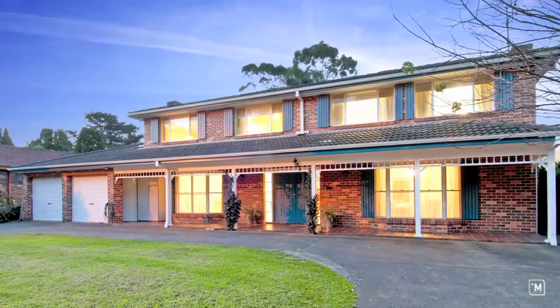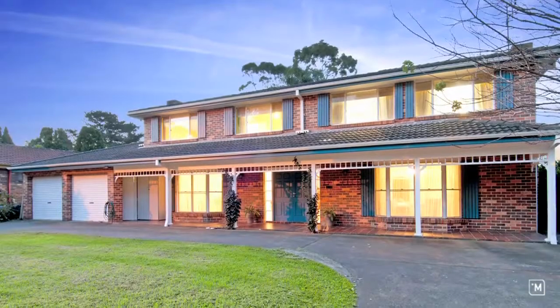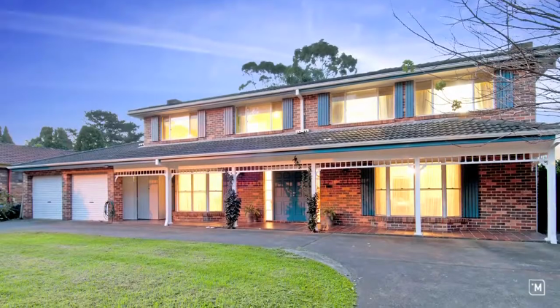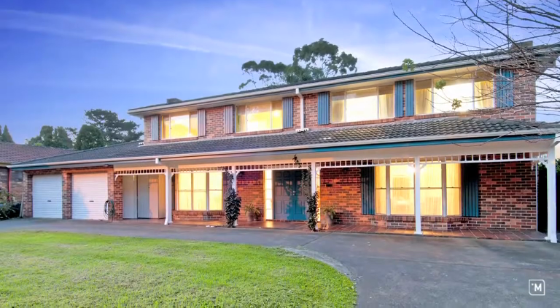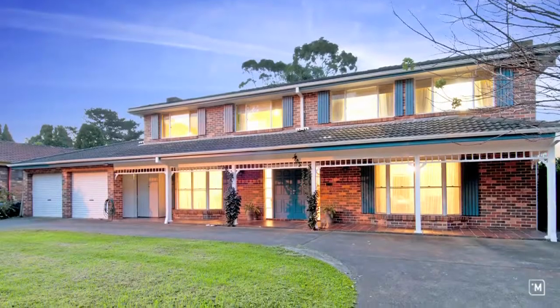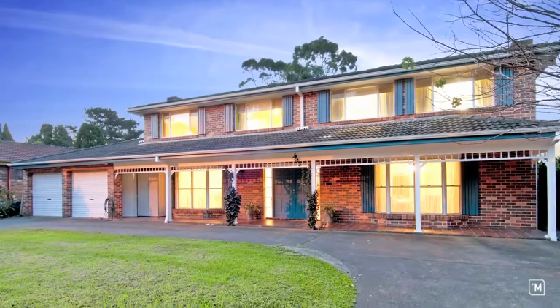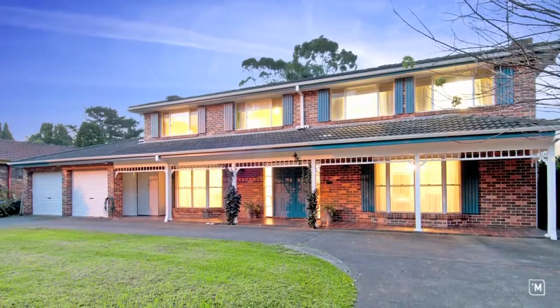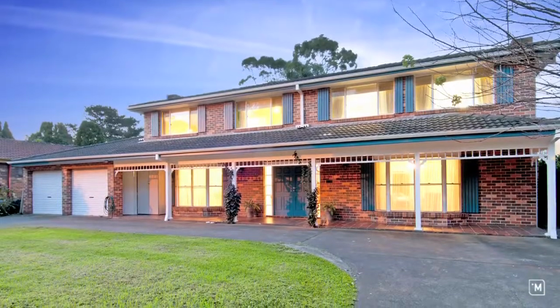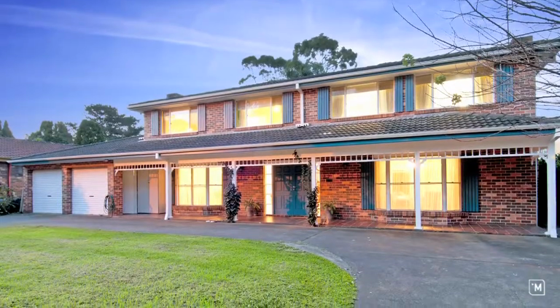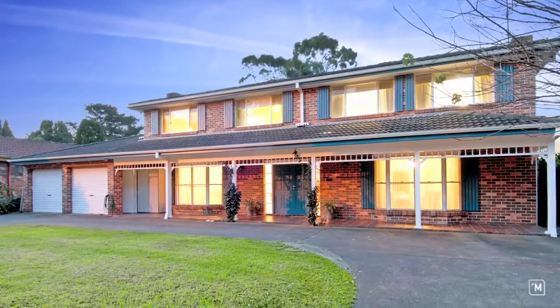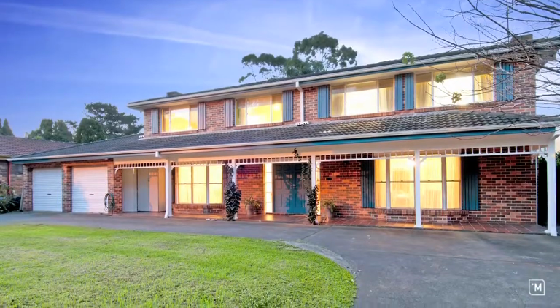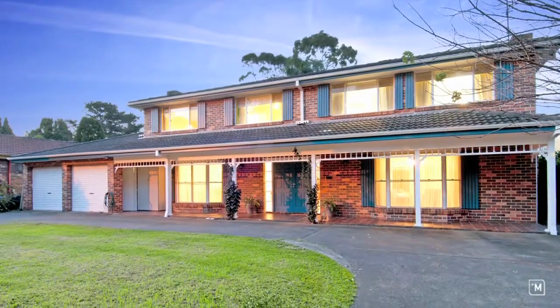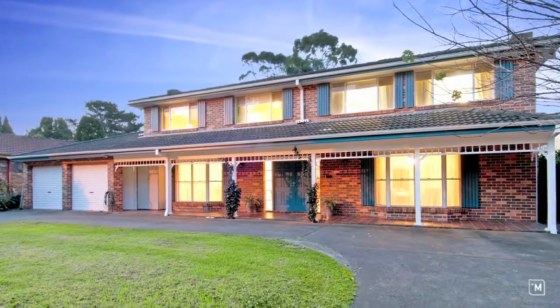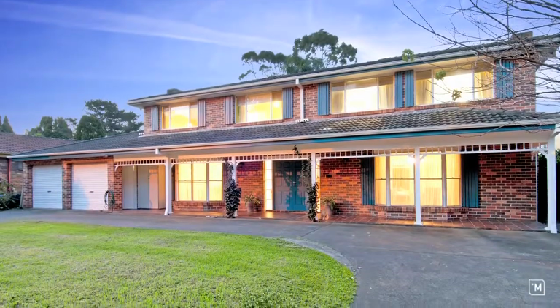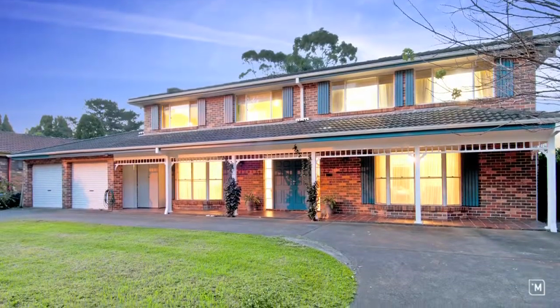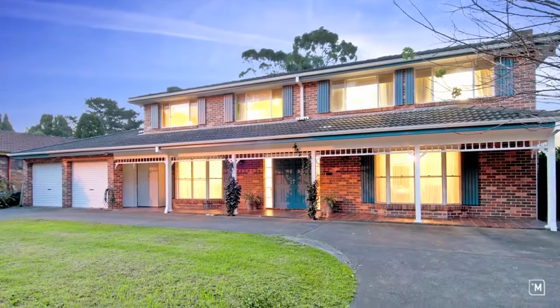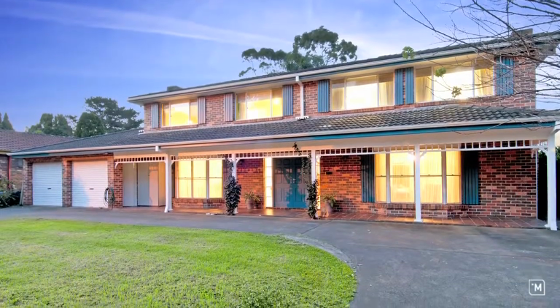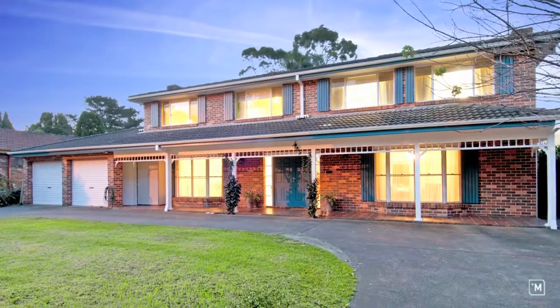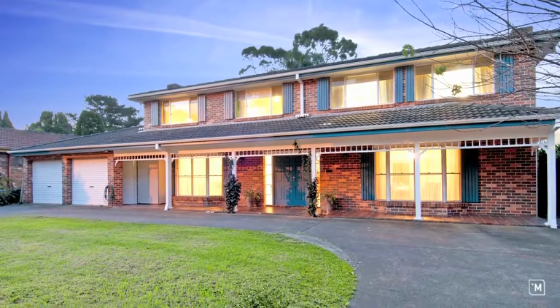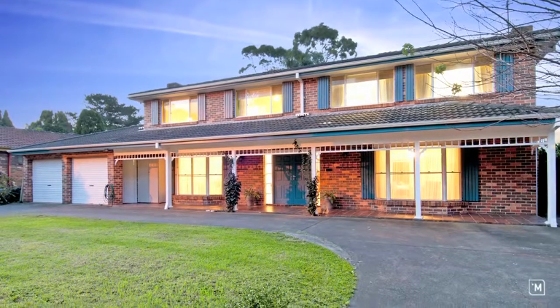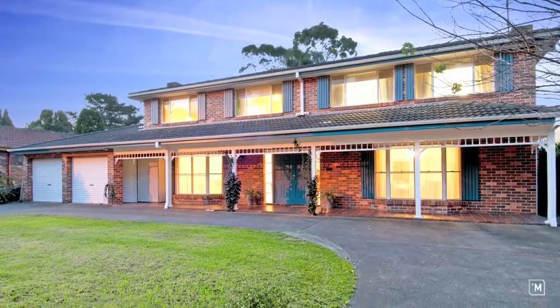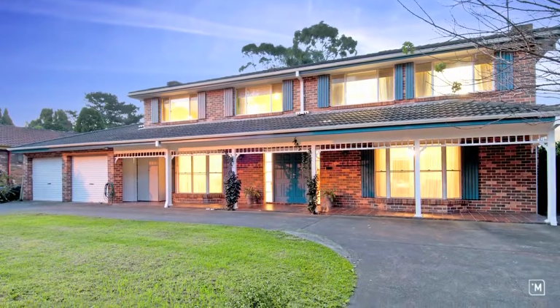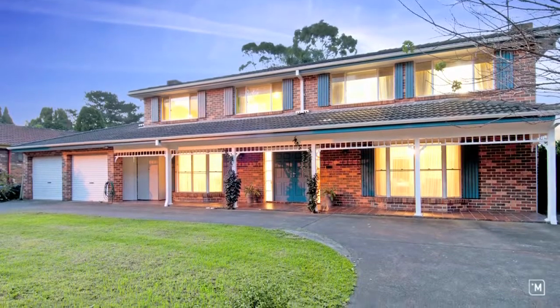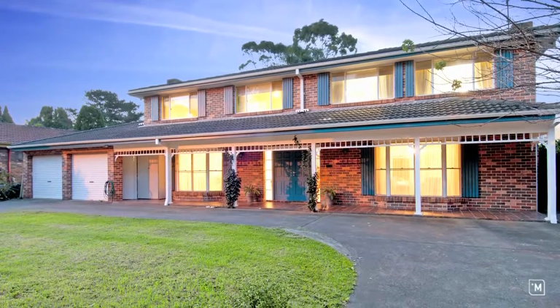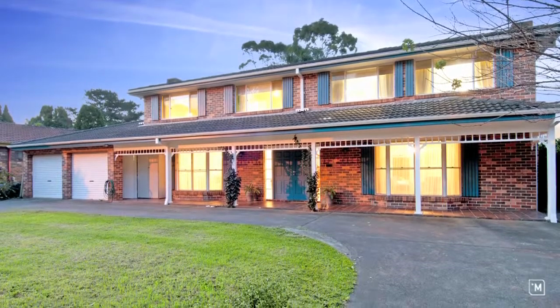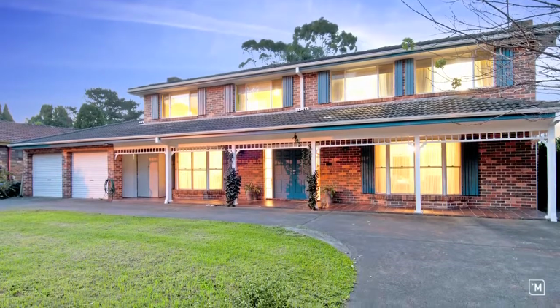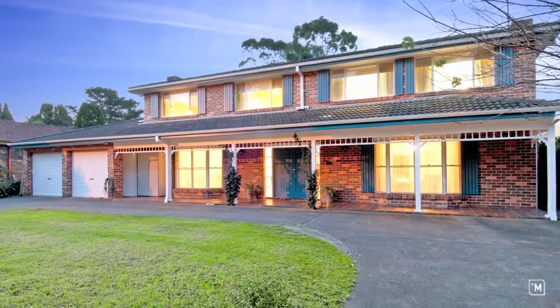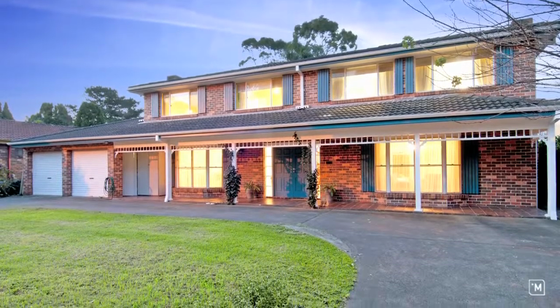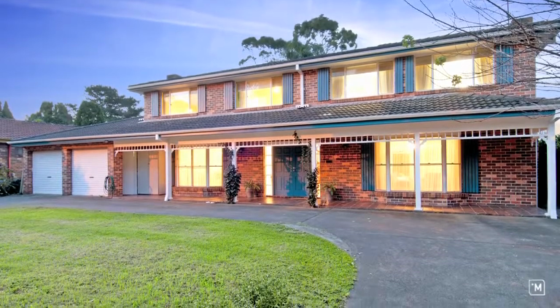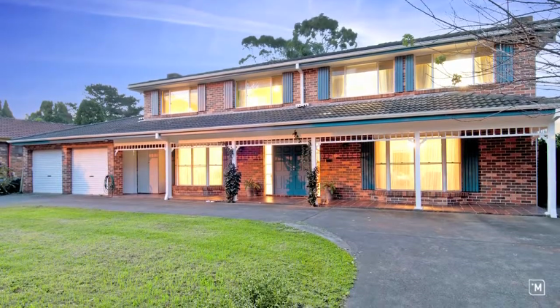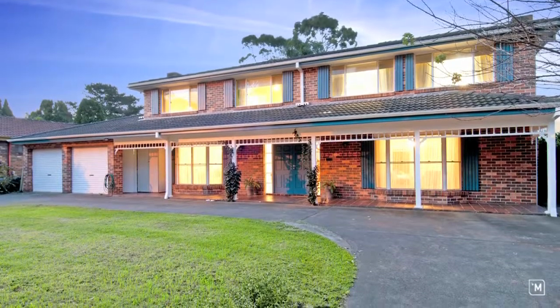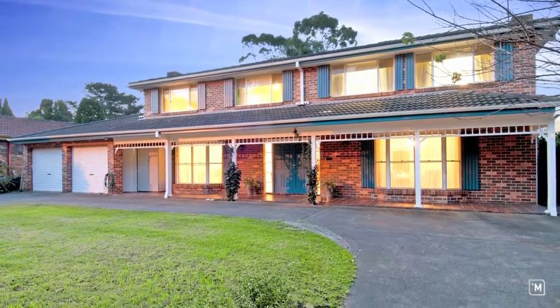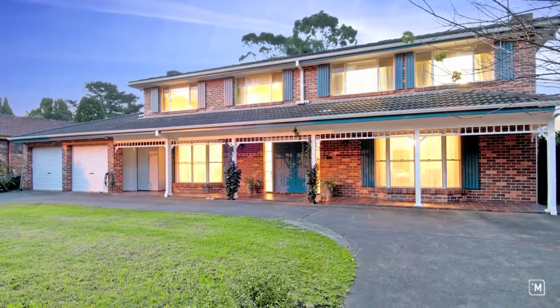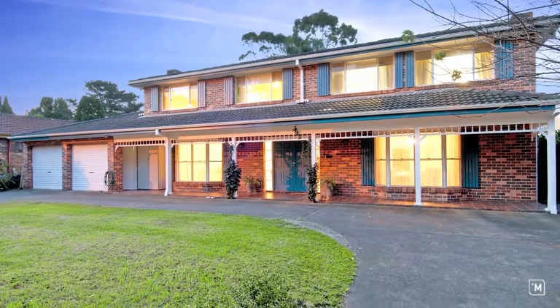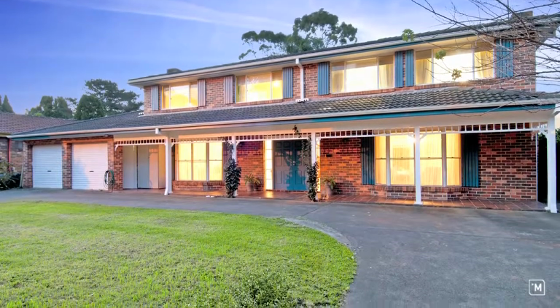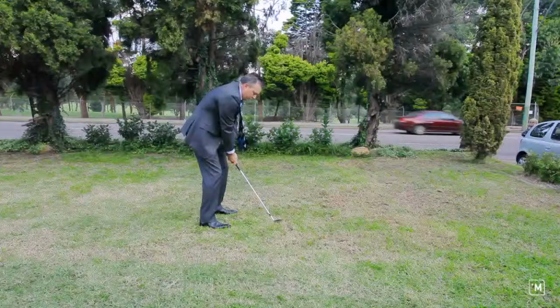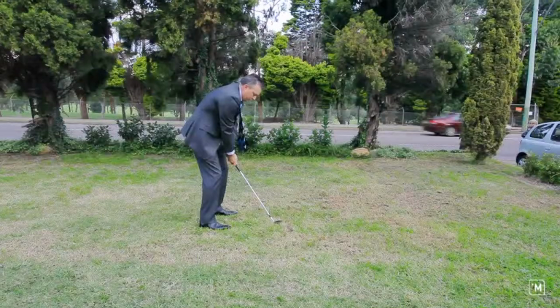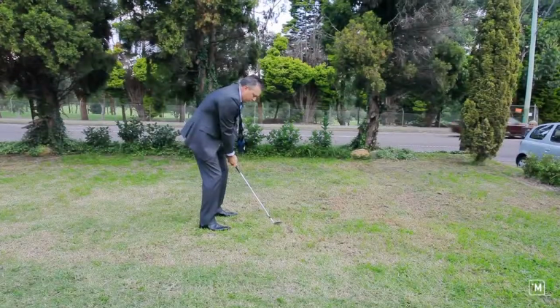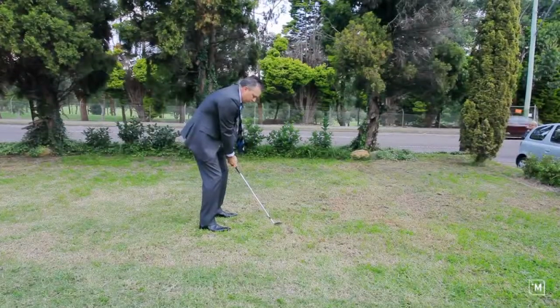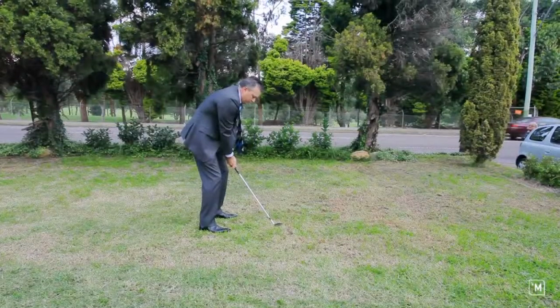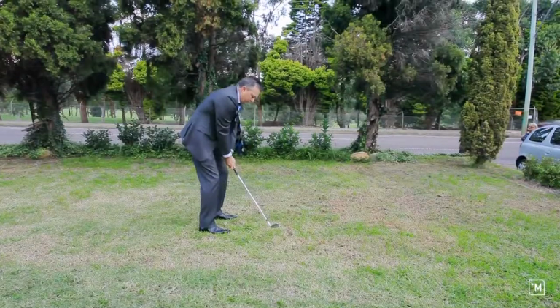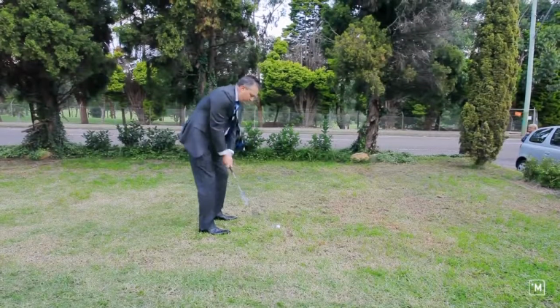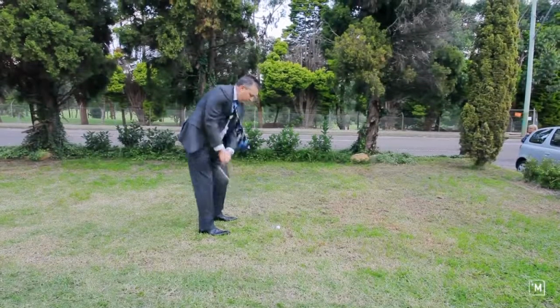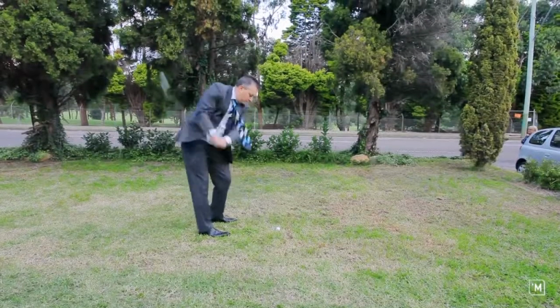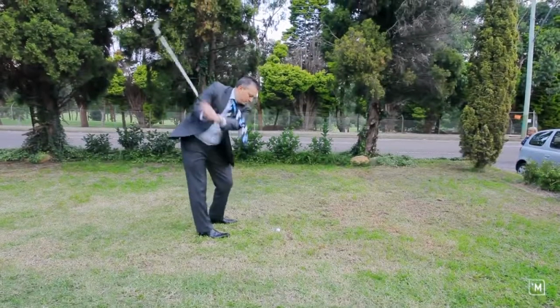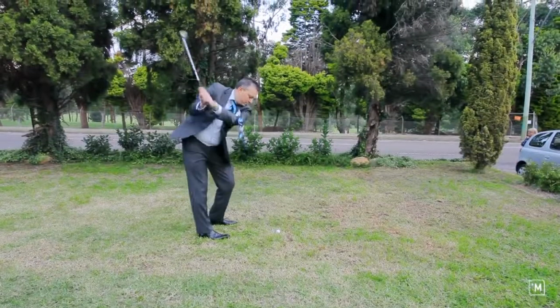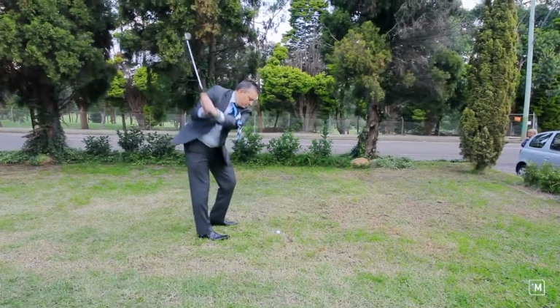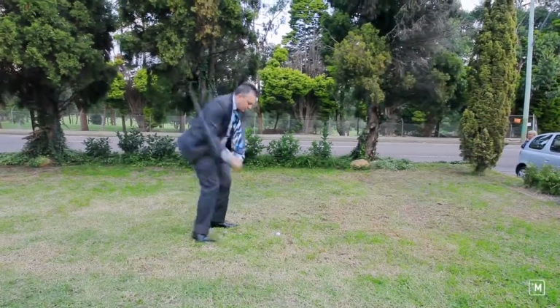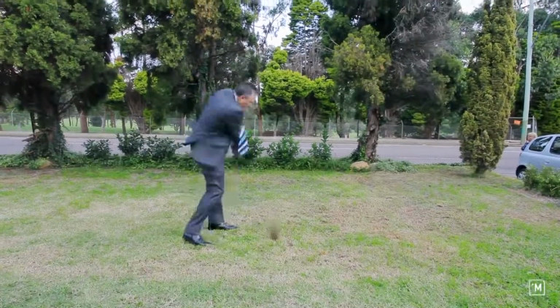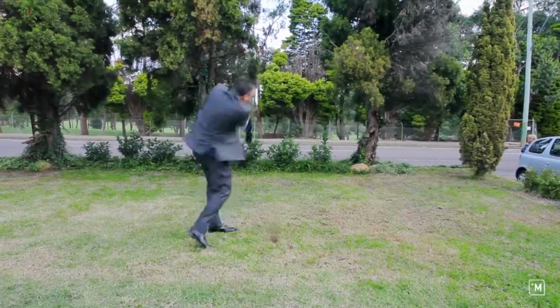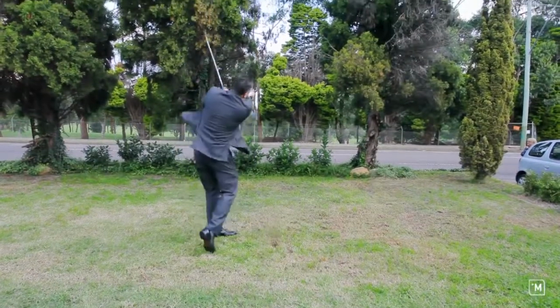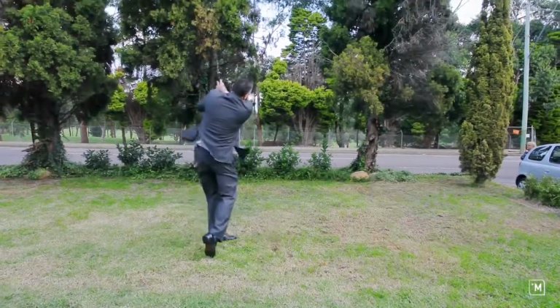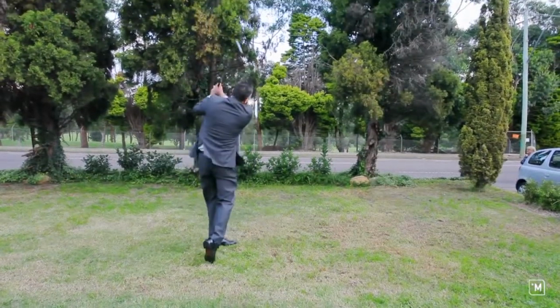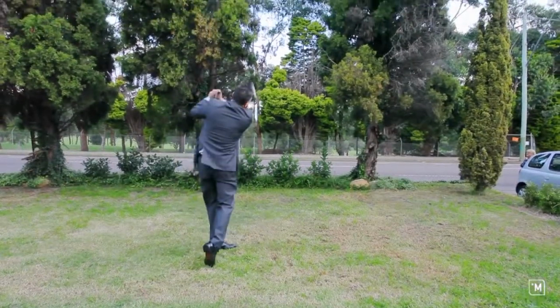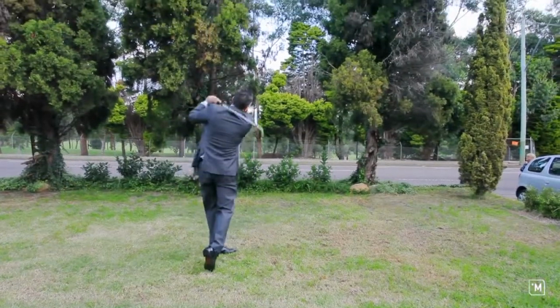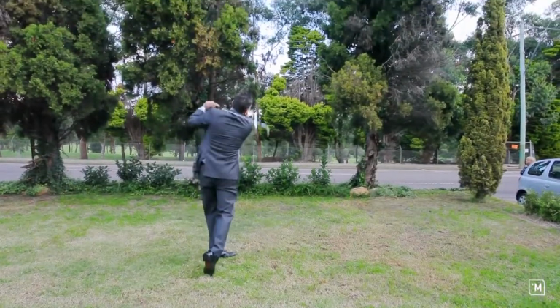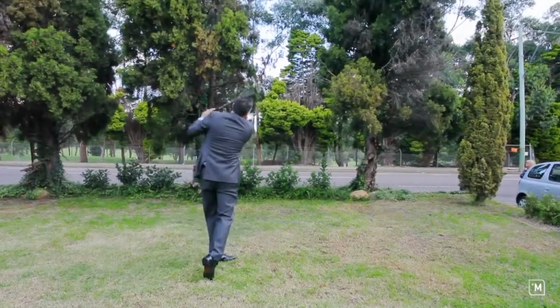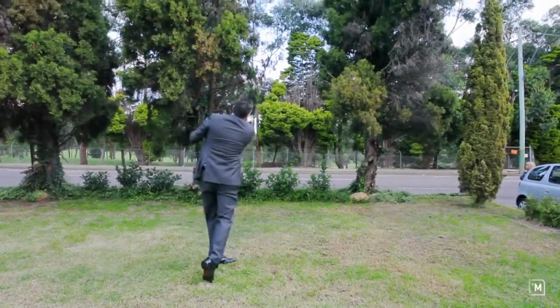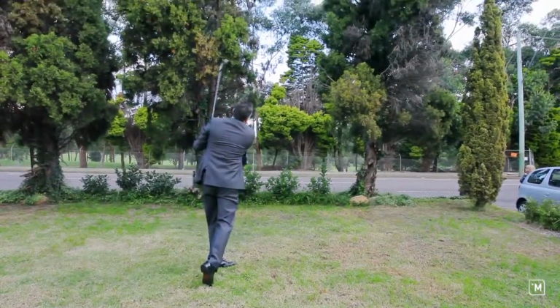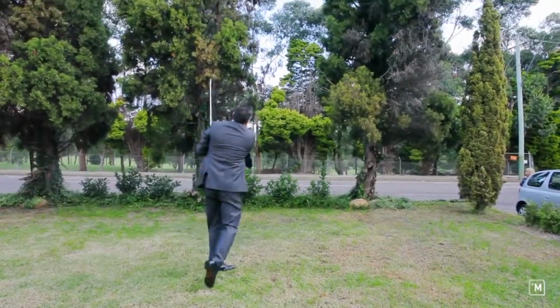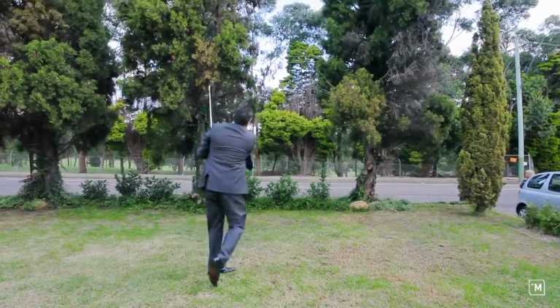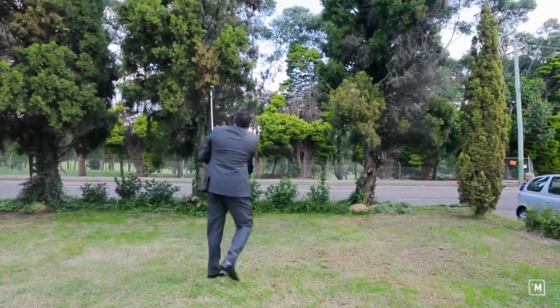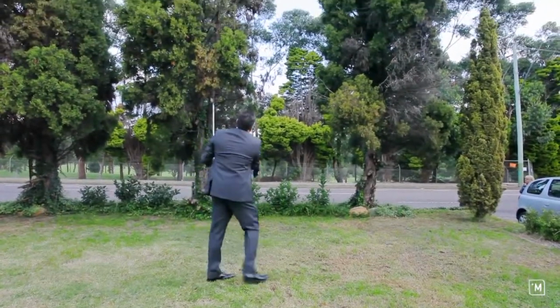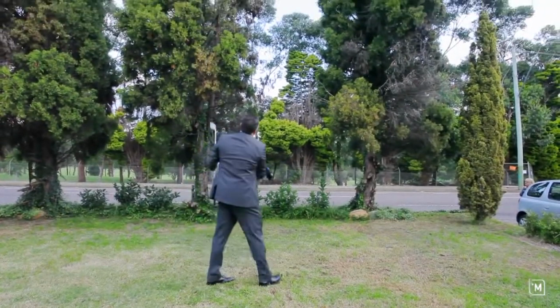Positioned in a prominent location on over a thousand square meters of land, you're only a sand wedge from the exclusive Muirfield Golf Club.